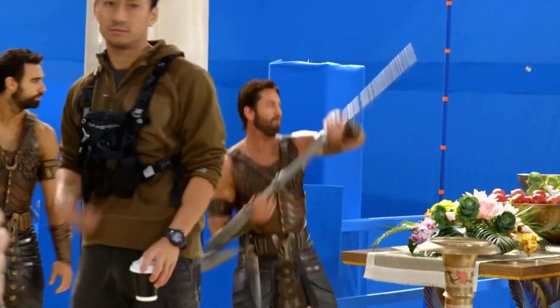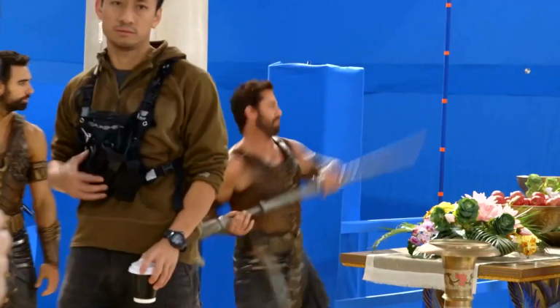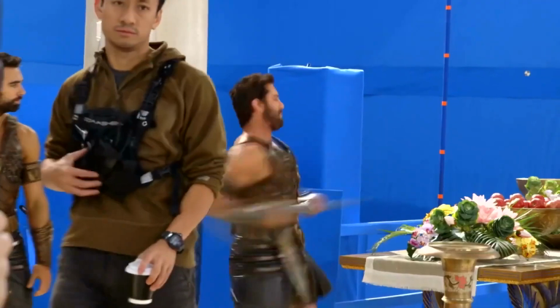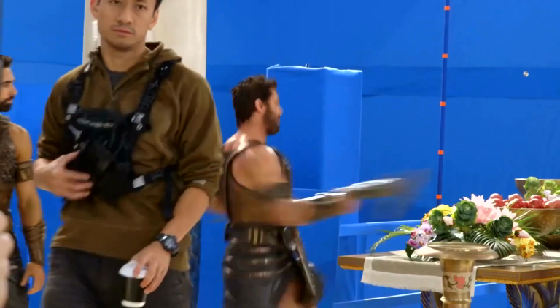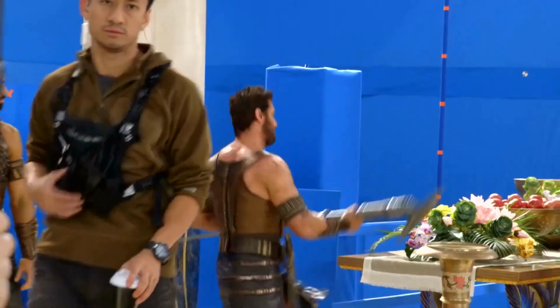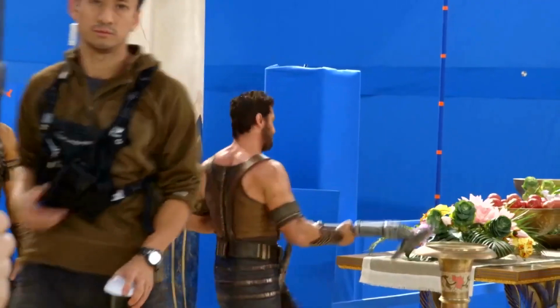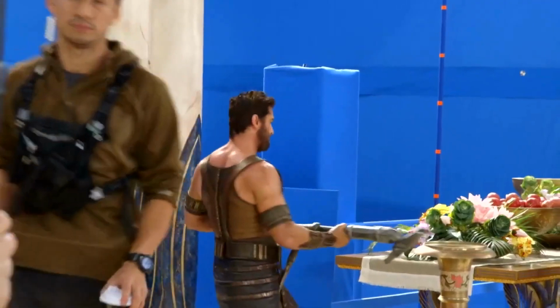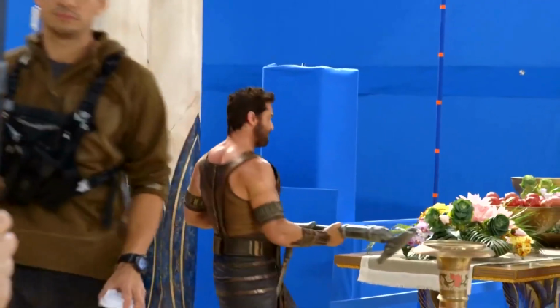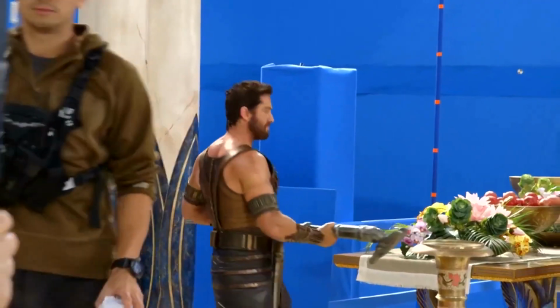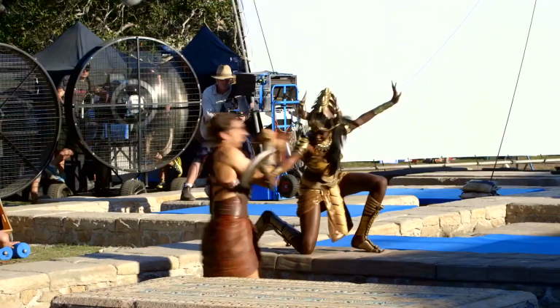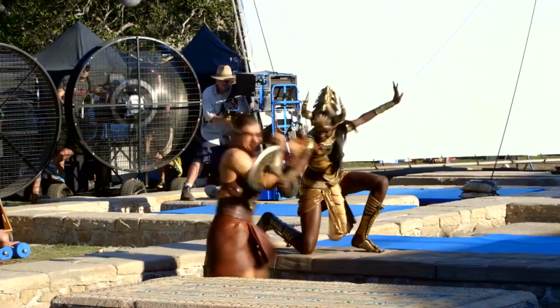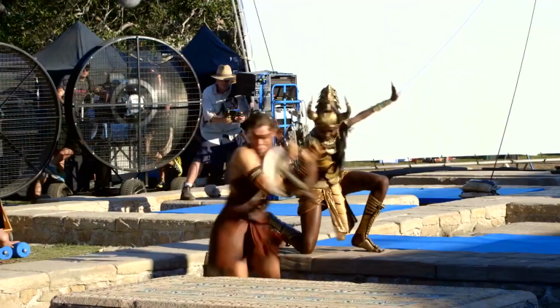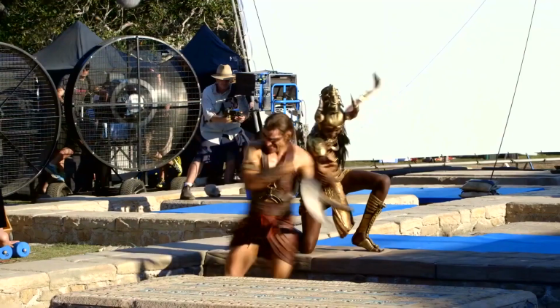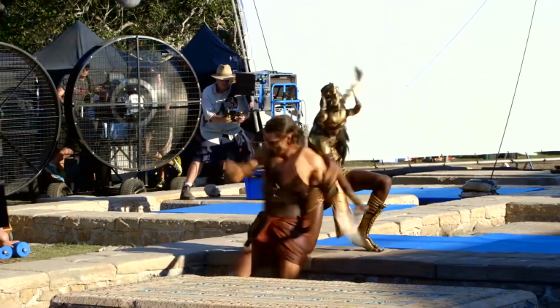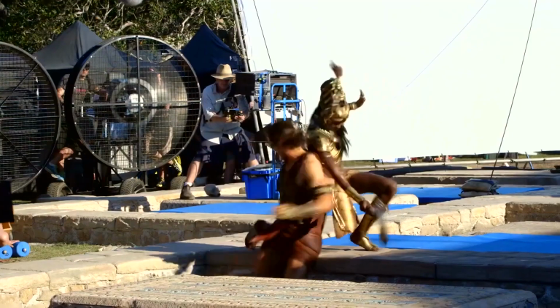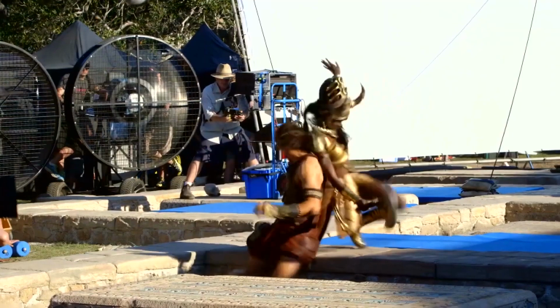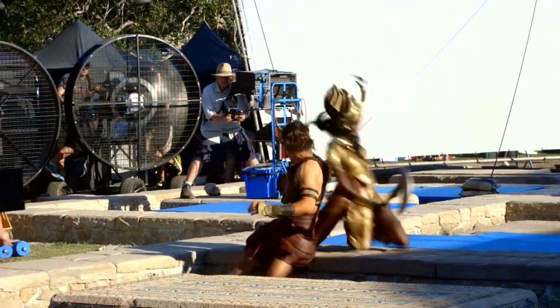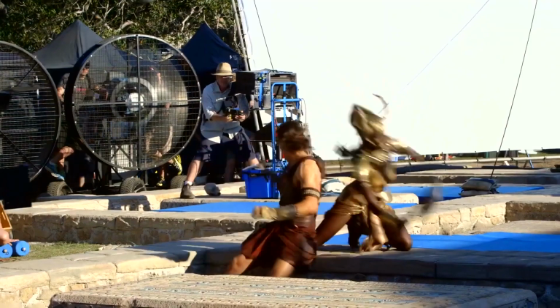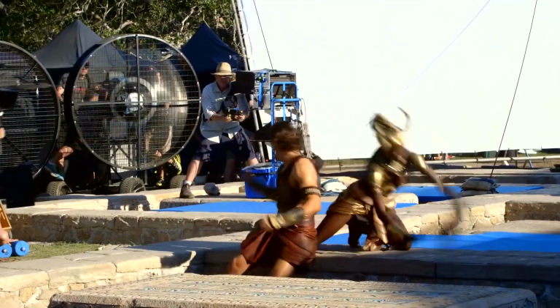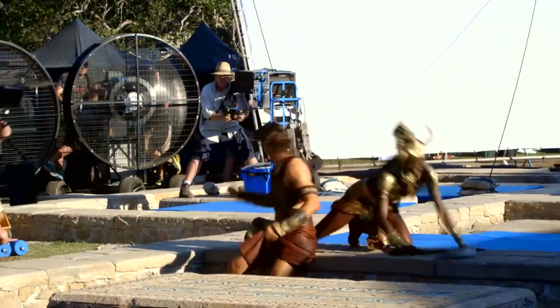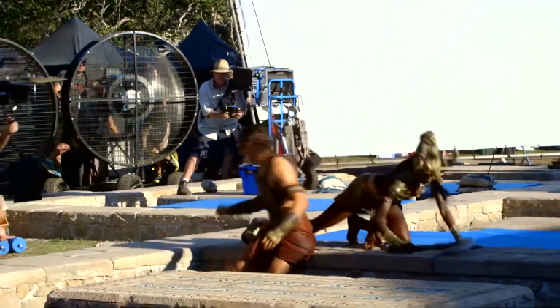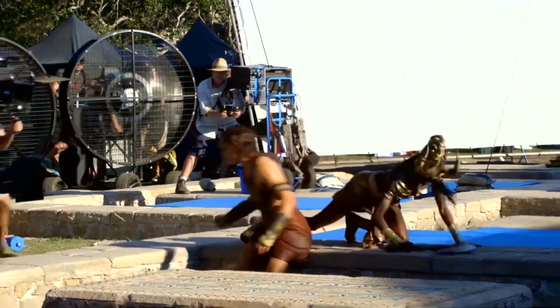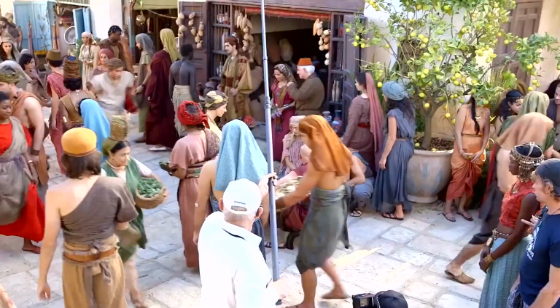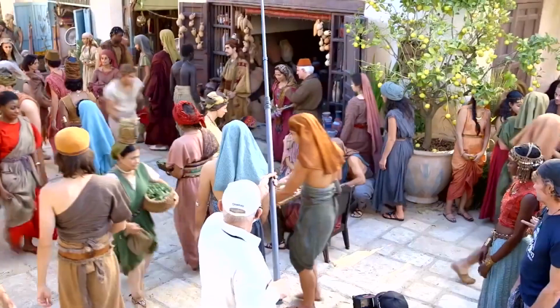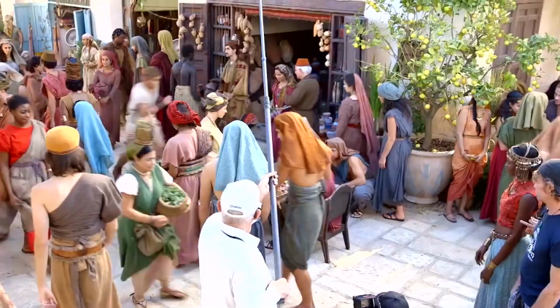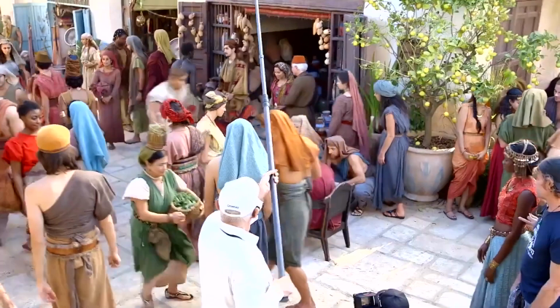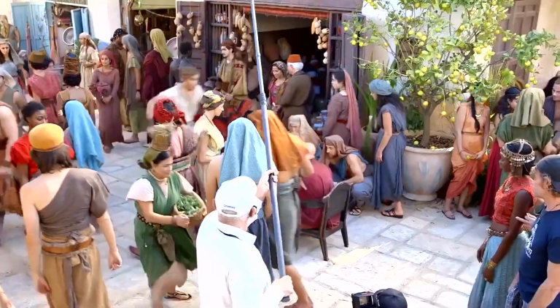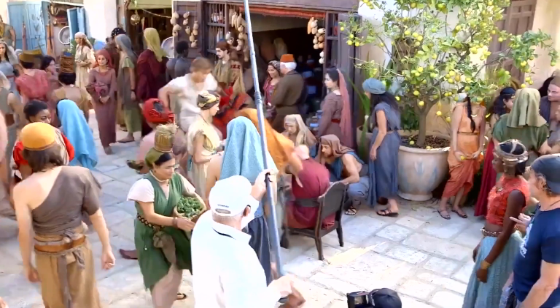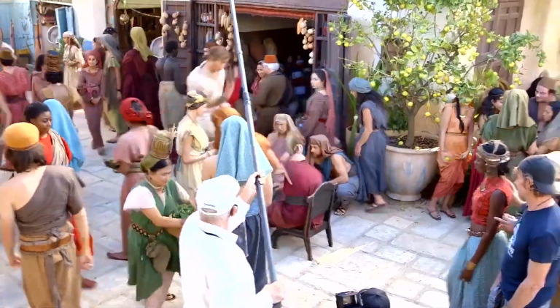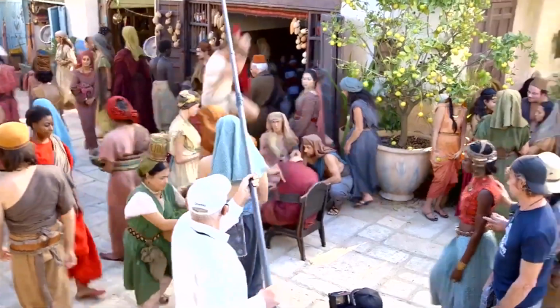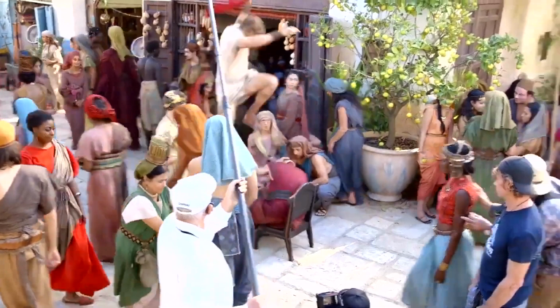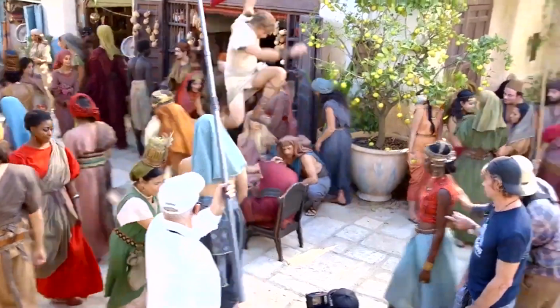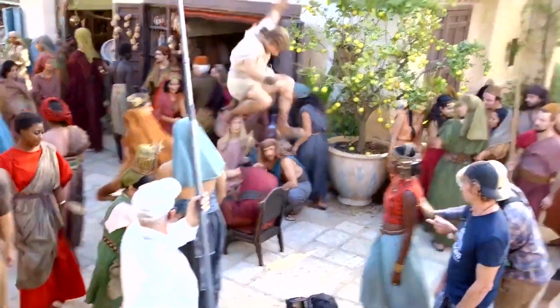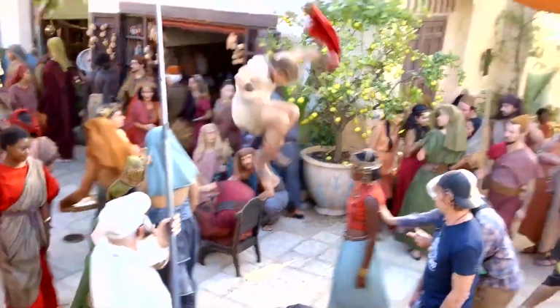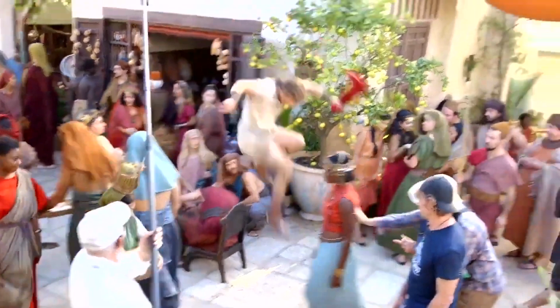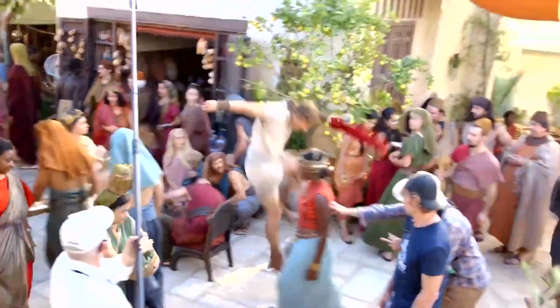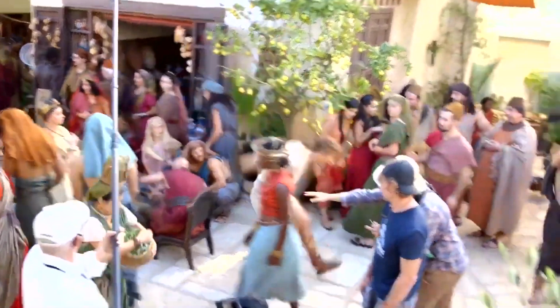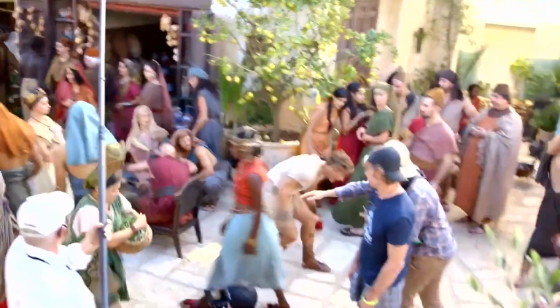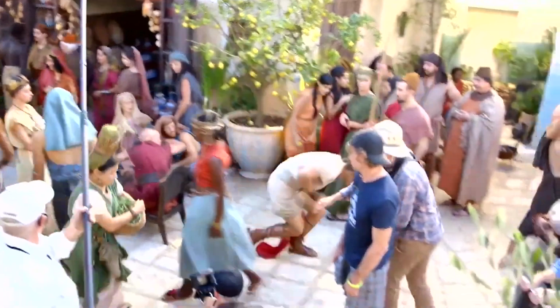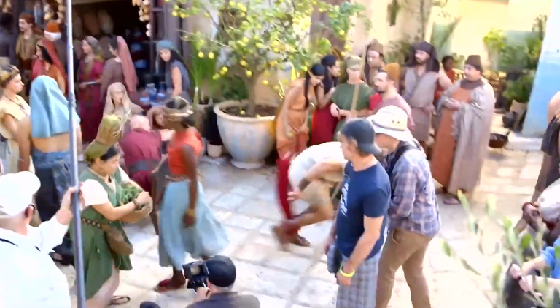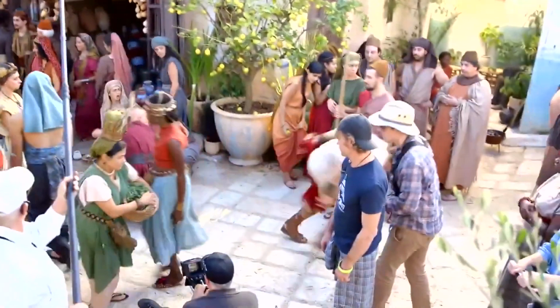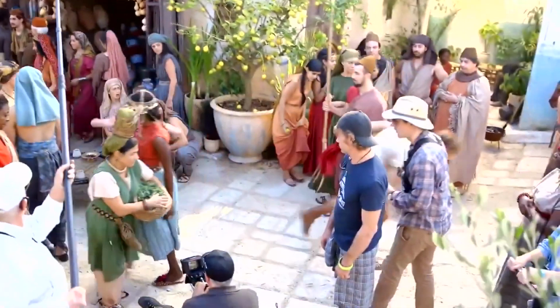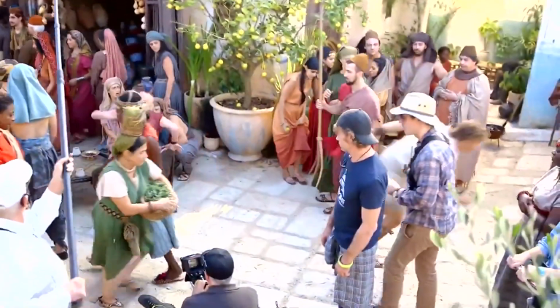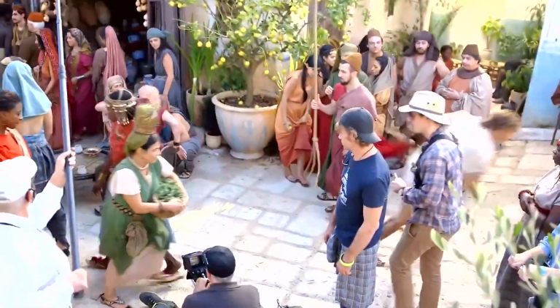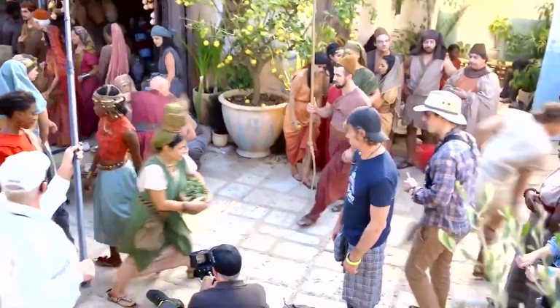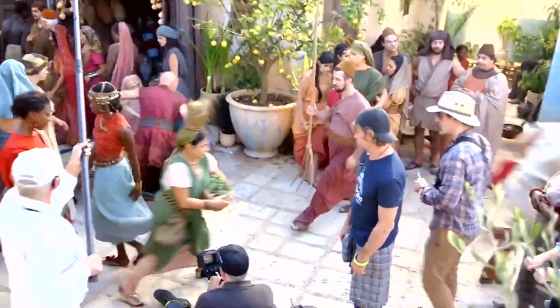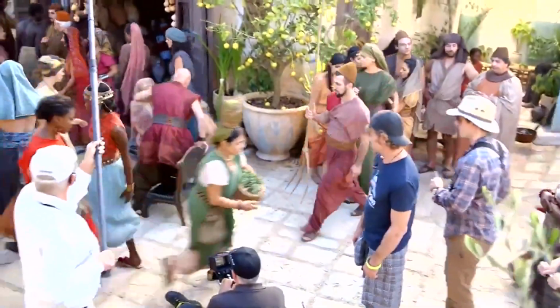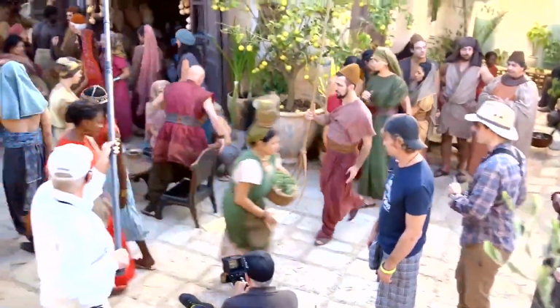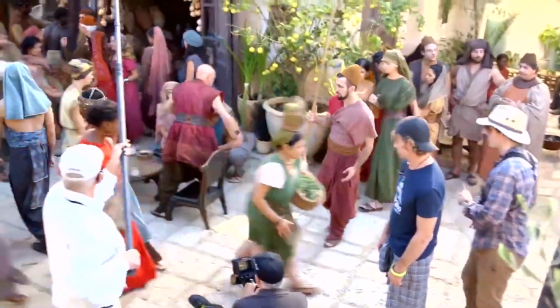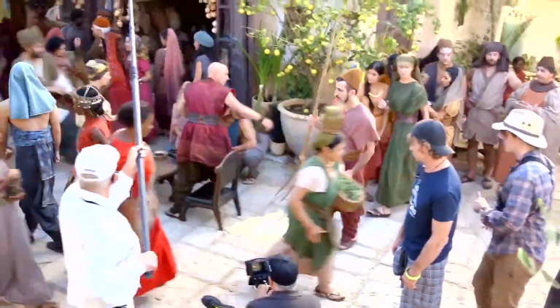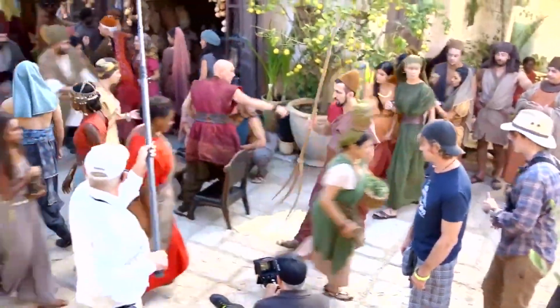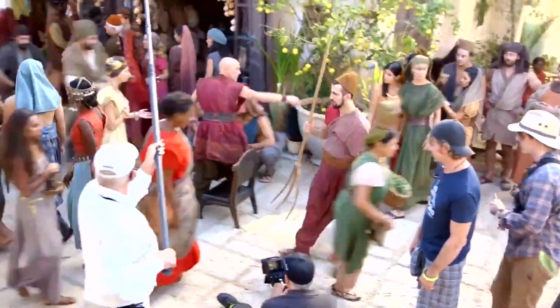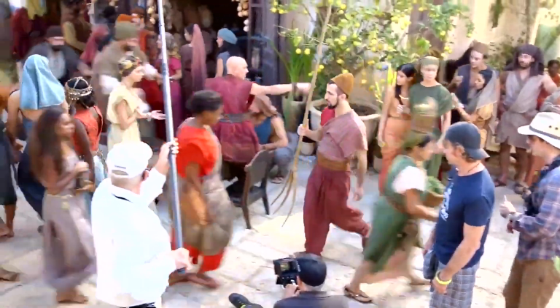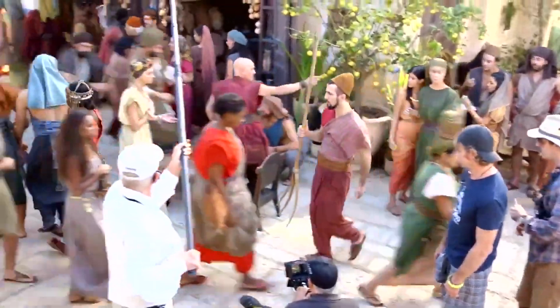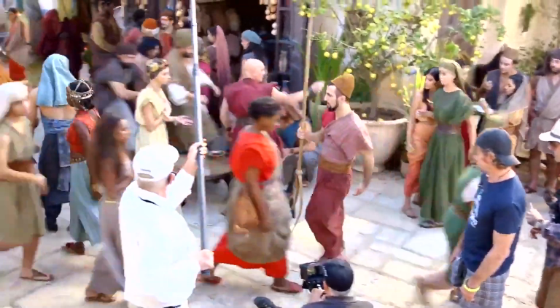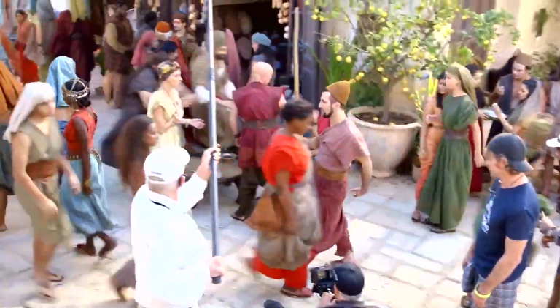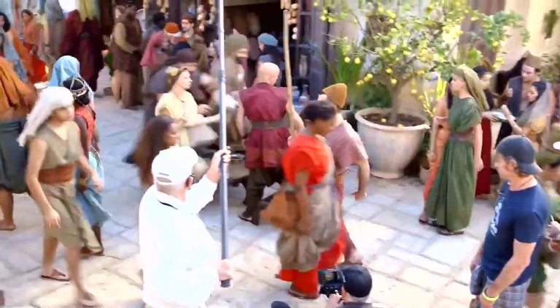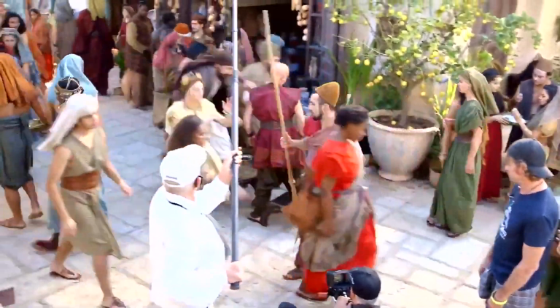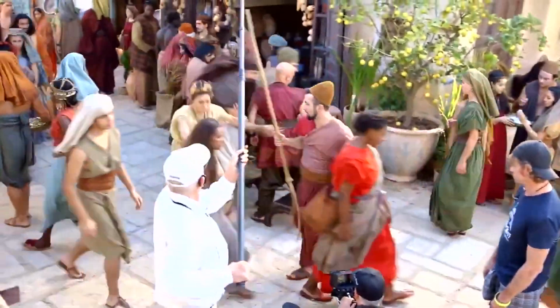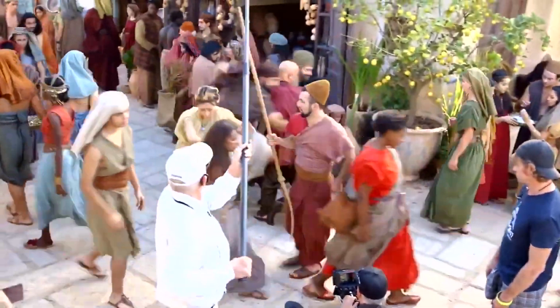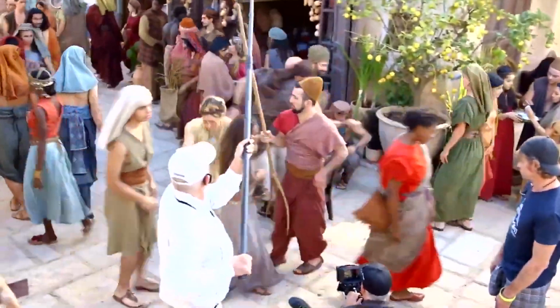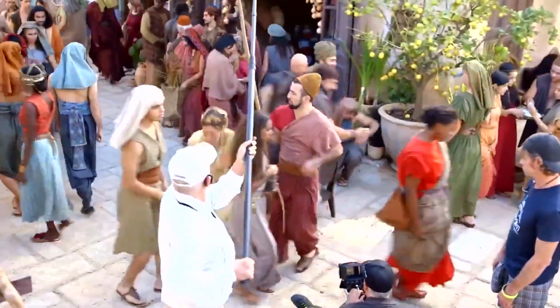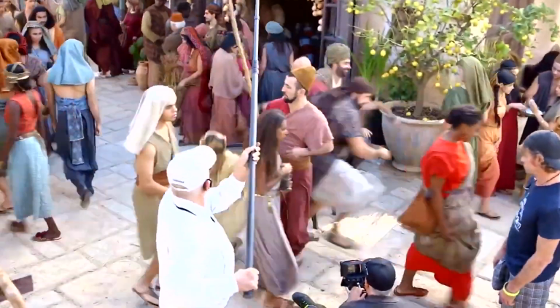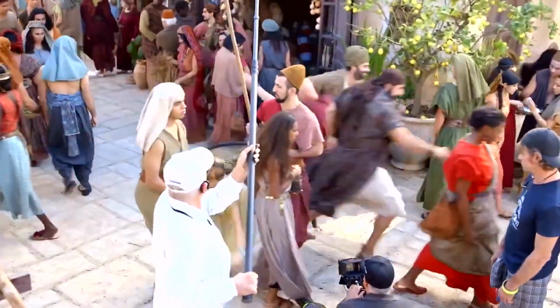Specifically, how Horus and Set would move differently and how visually their fighting style would be distinct from each other.